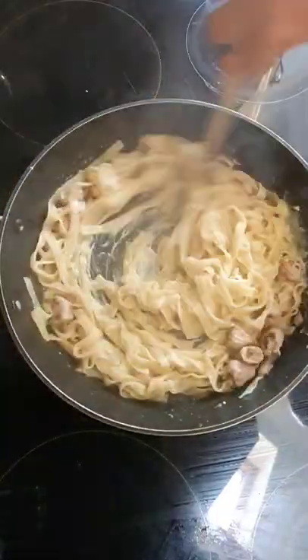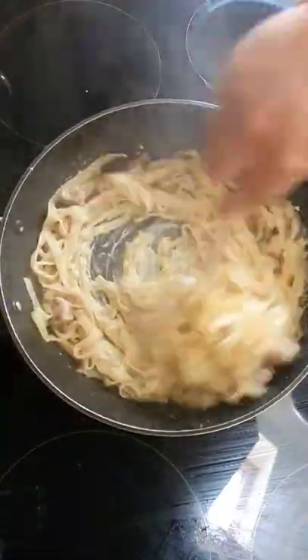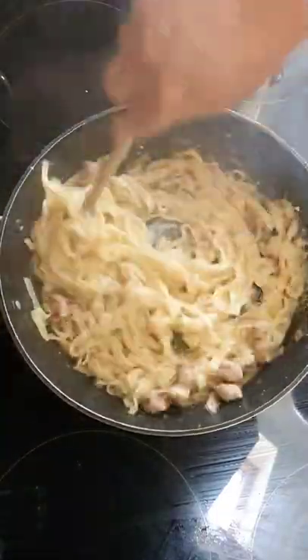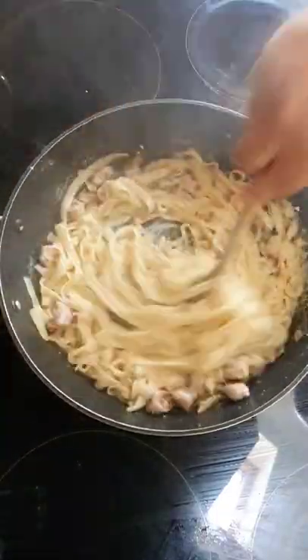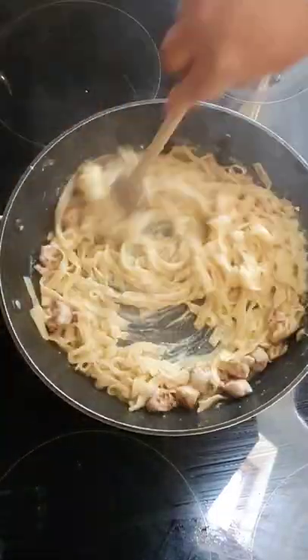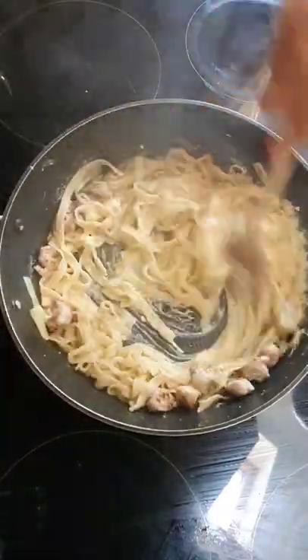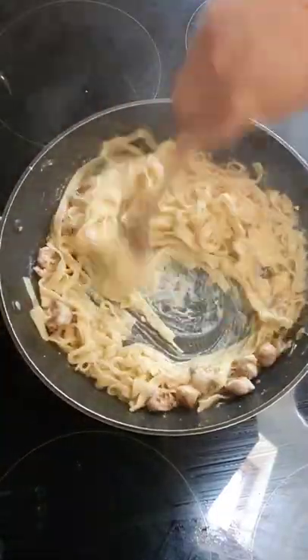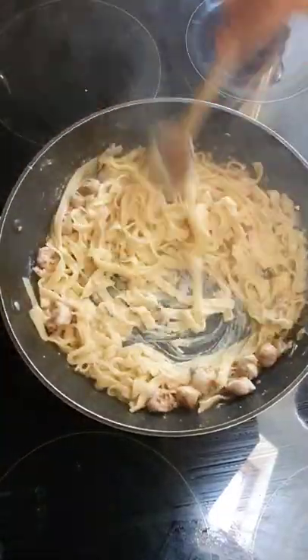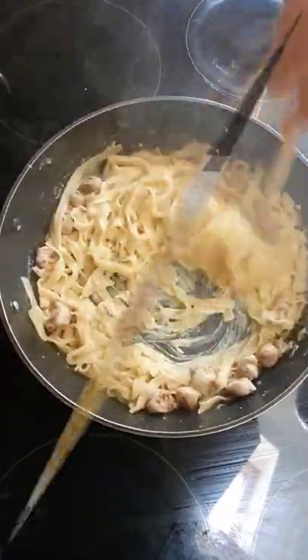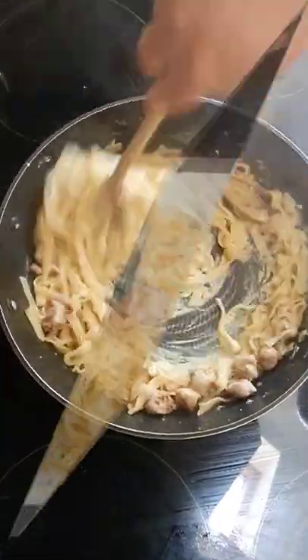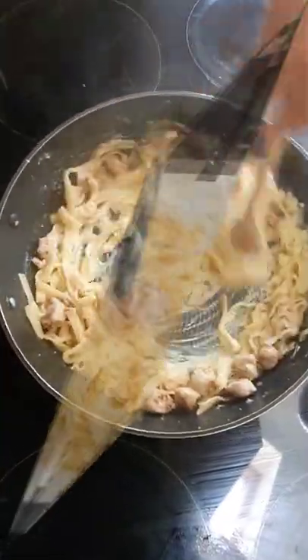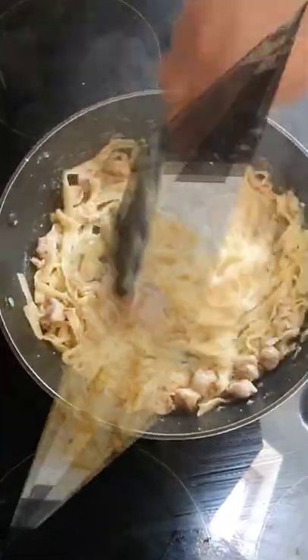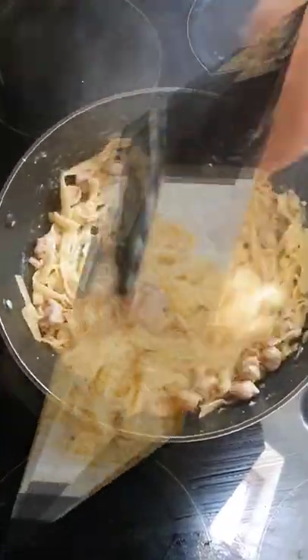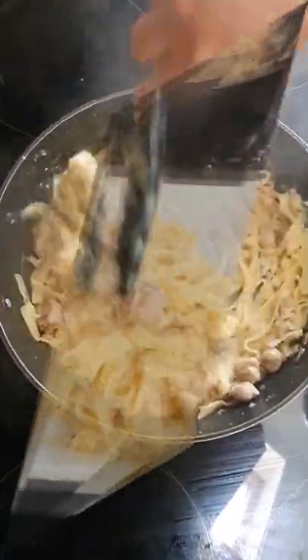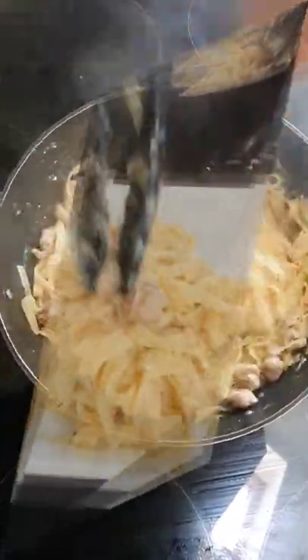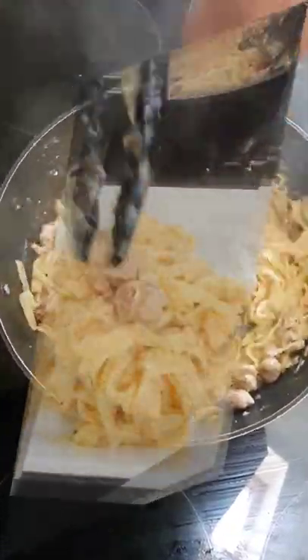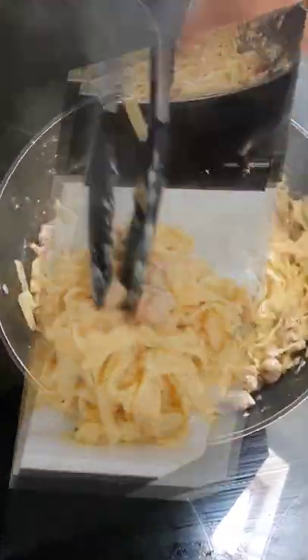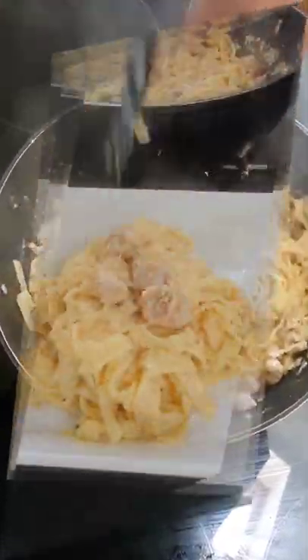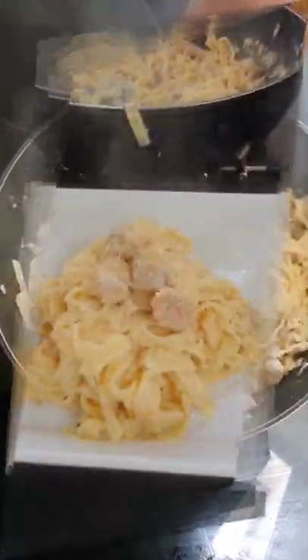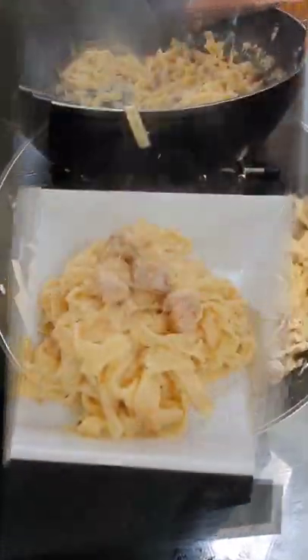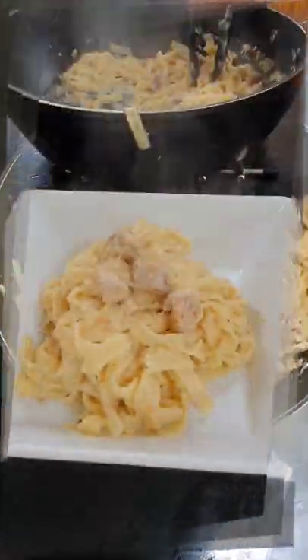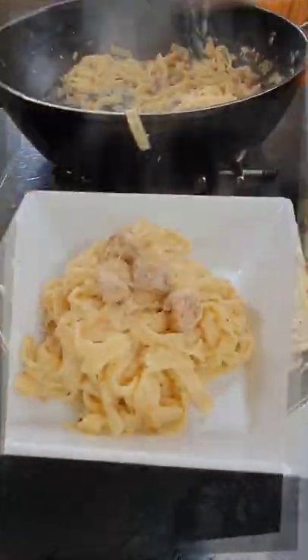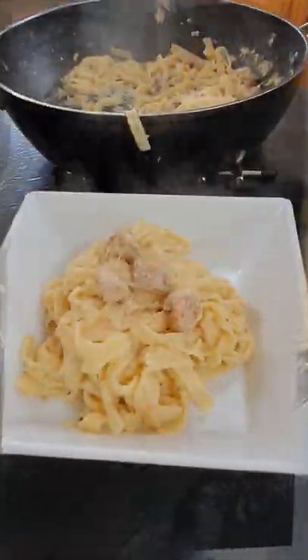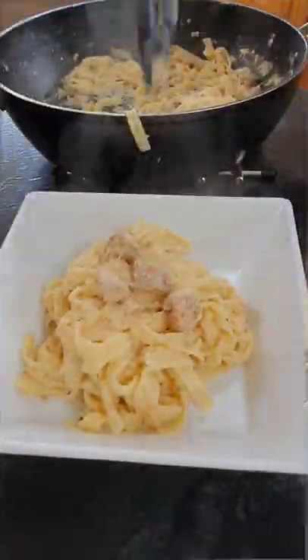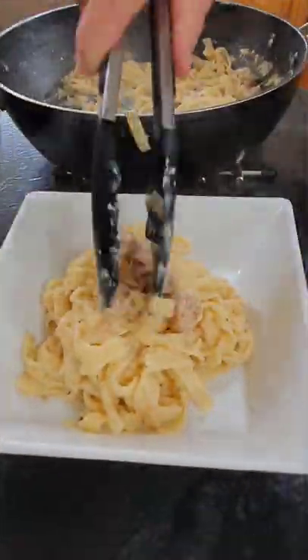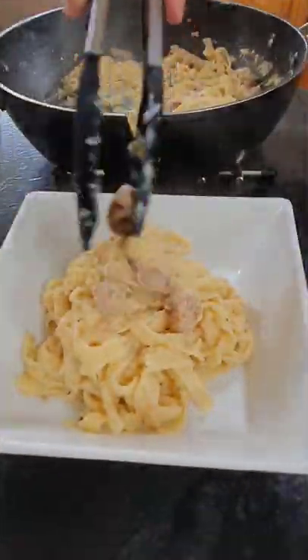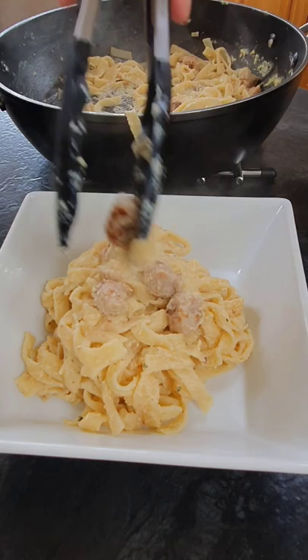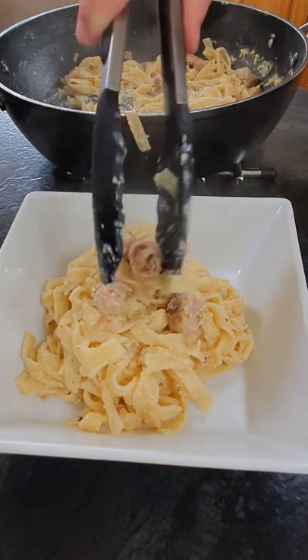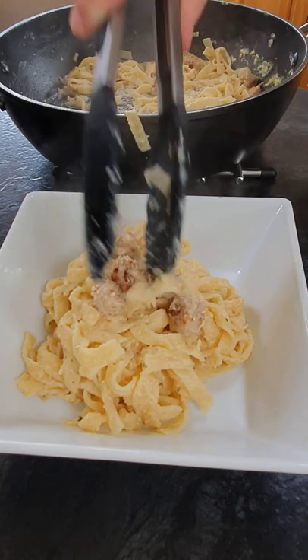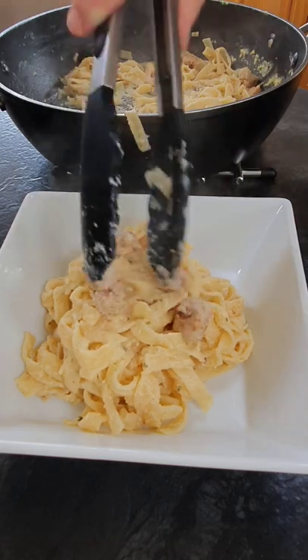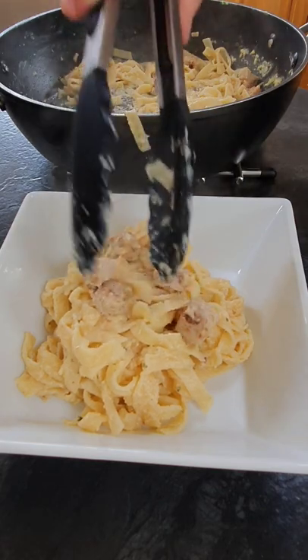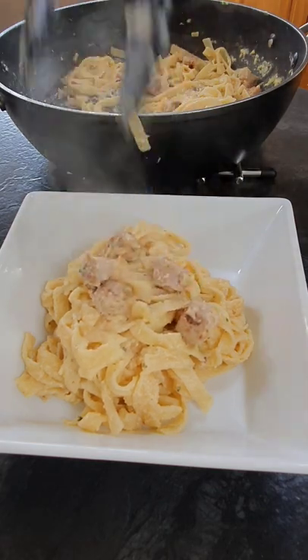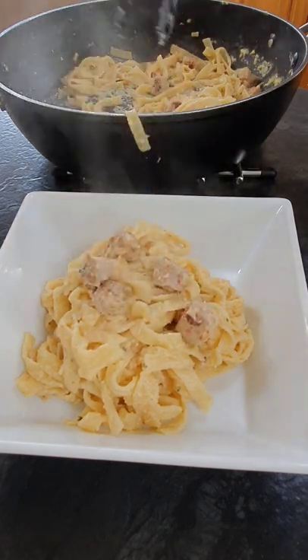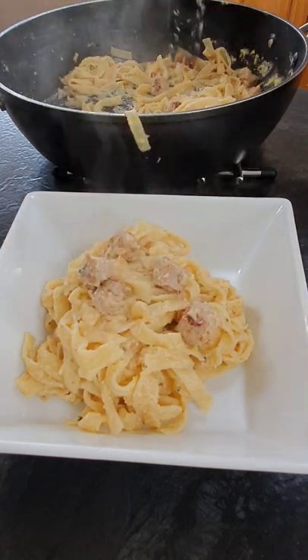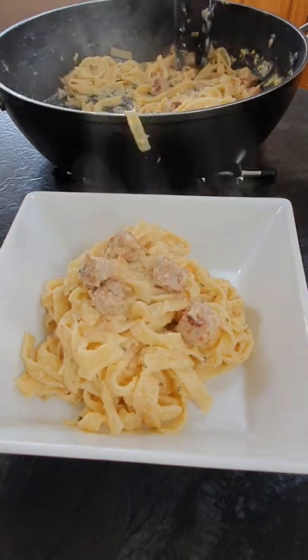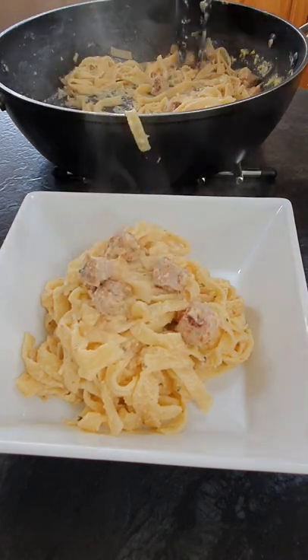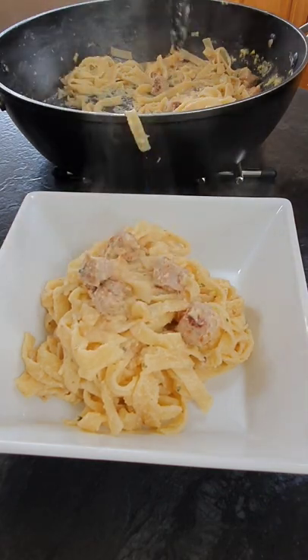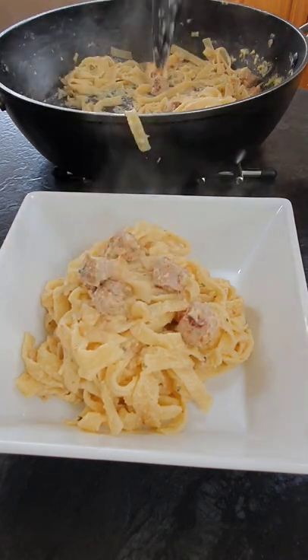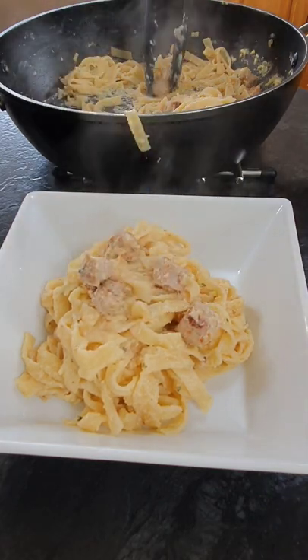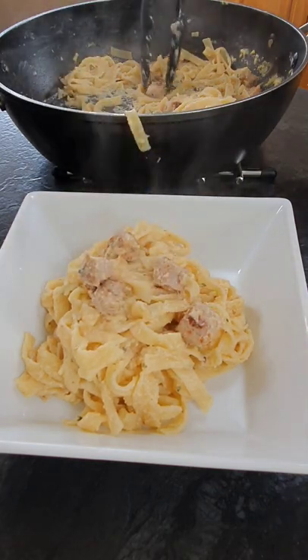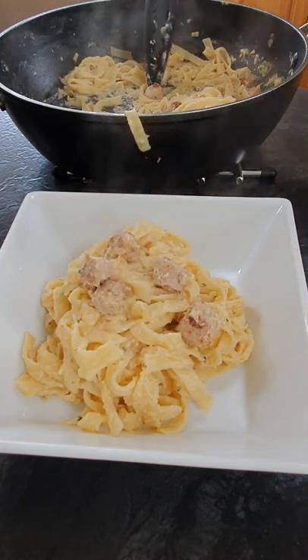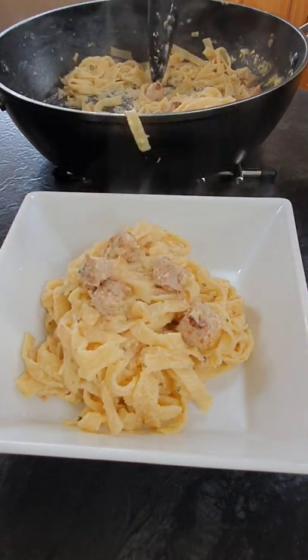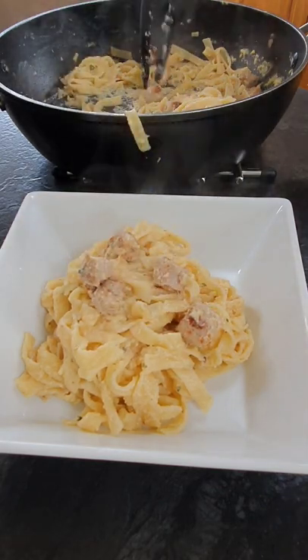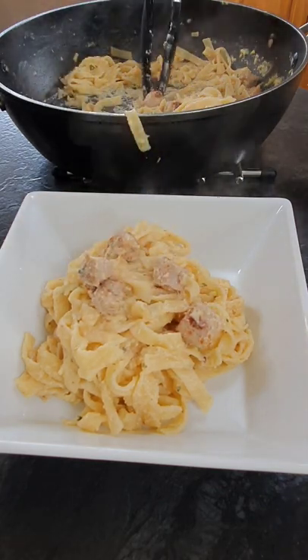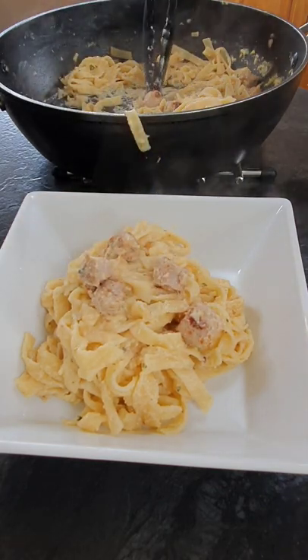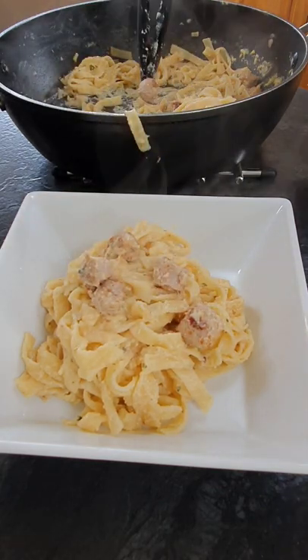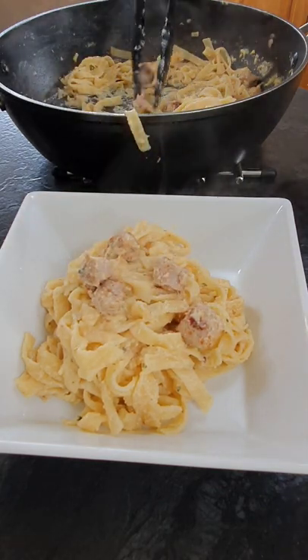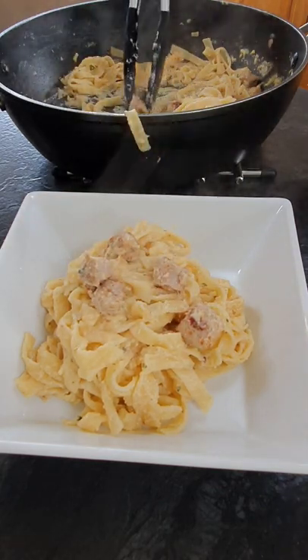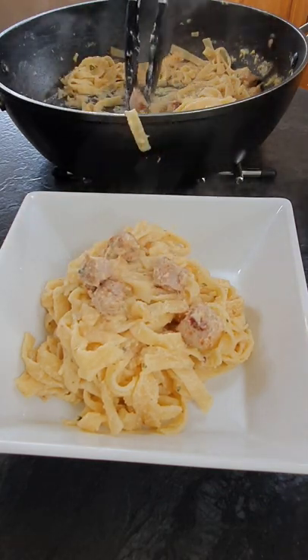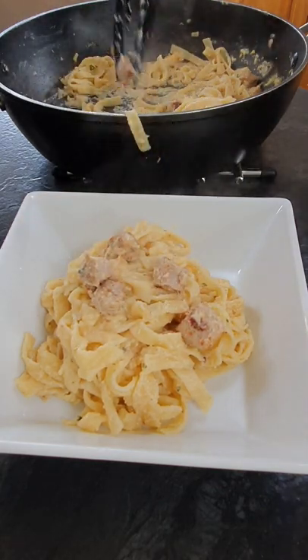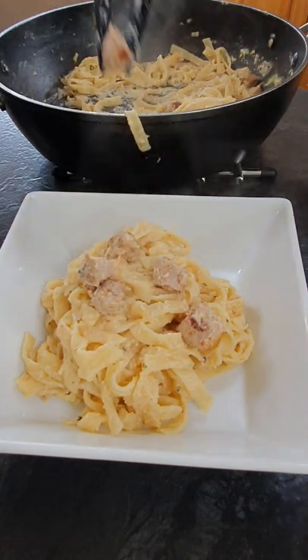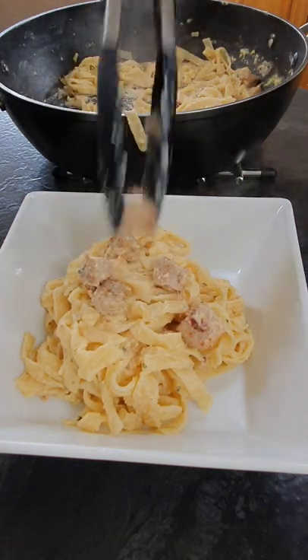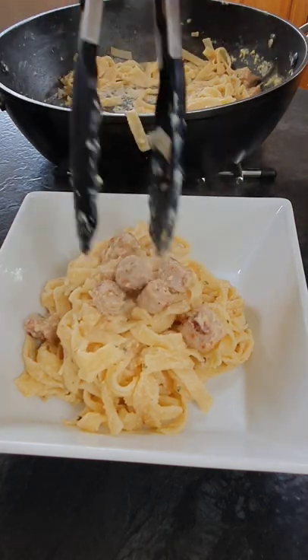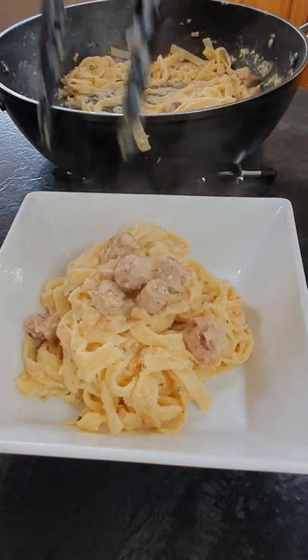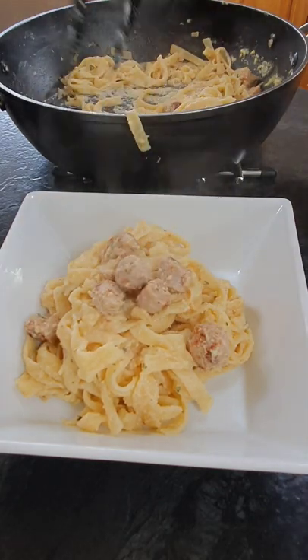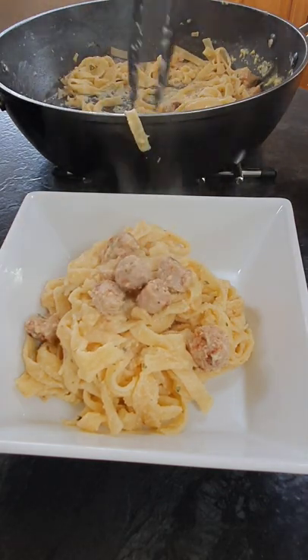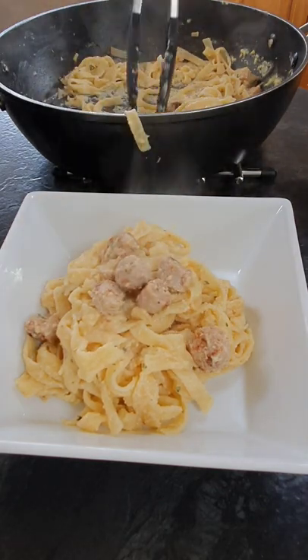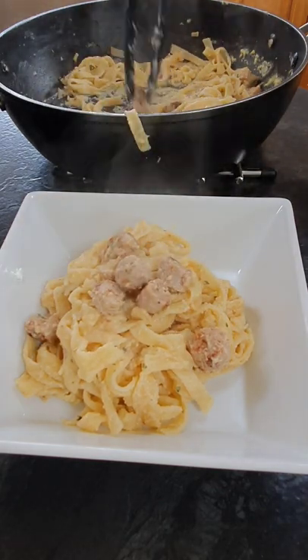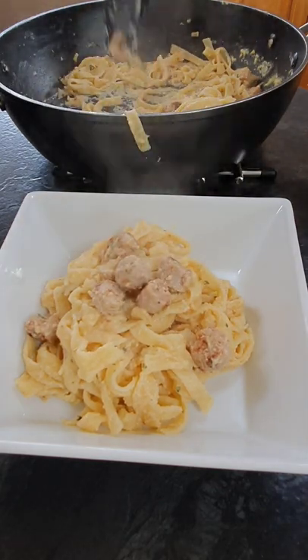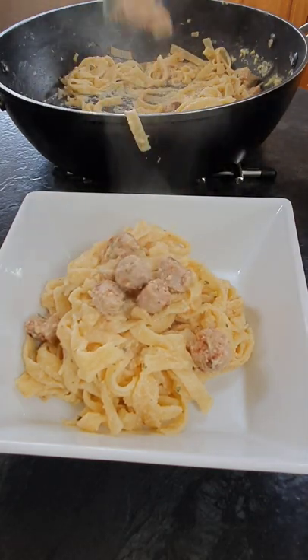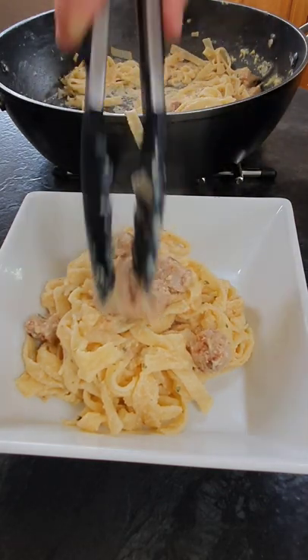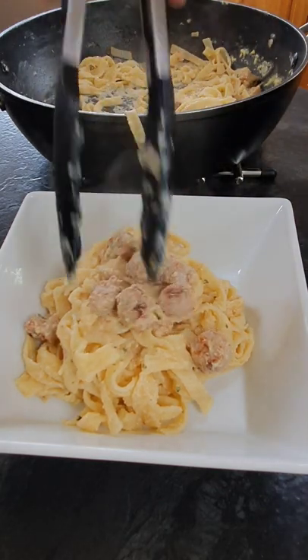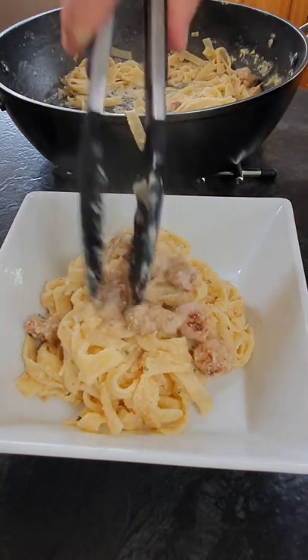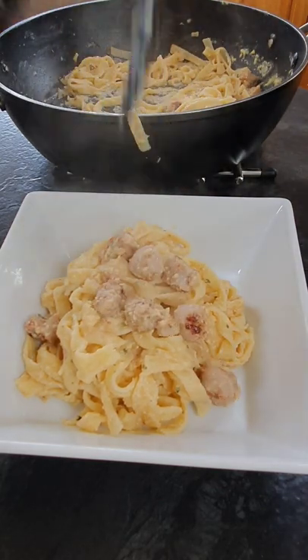I've just served mine grated with some parmesan on top. Folks, if you've enjoyed this video don't forget to hit the like button. Thanks for watching and I'll see you in my further videos.